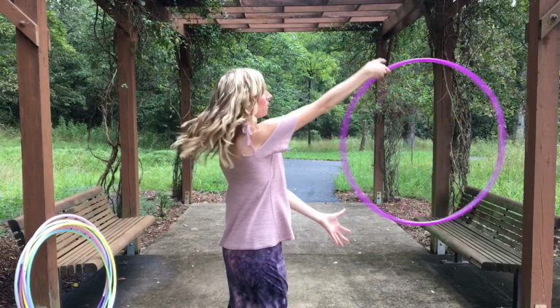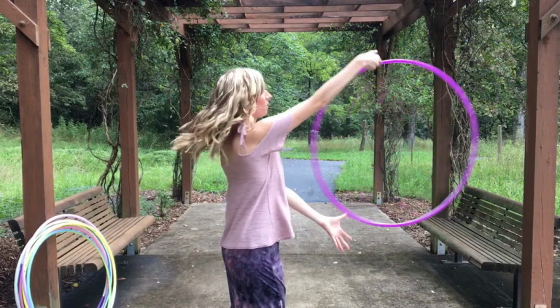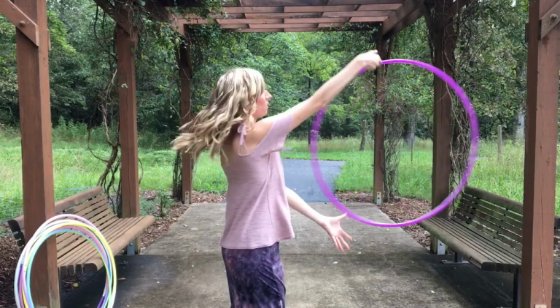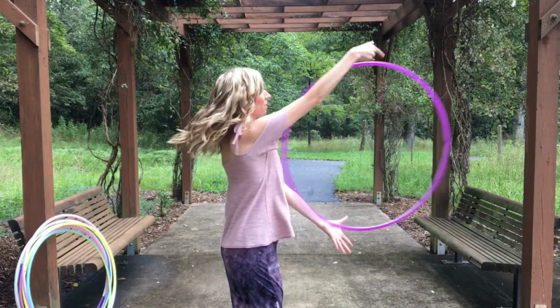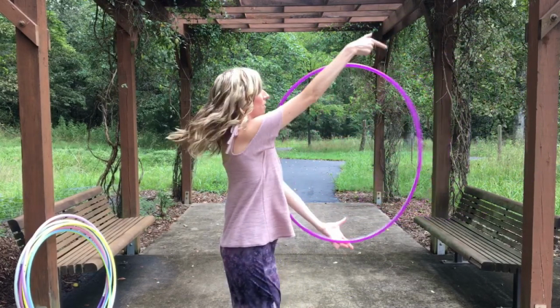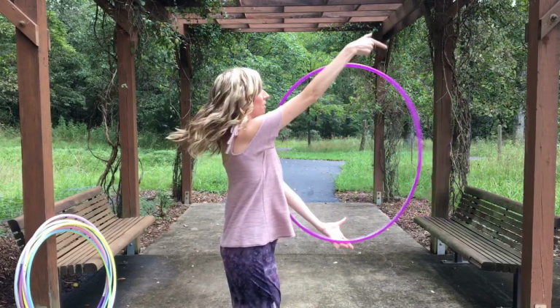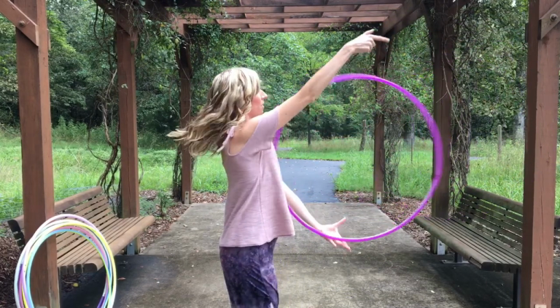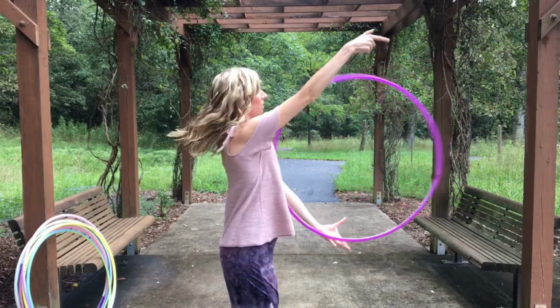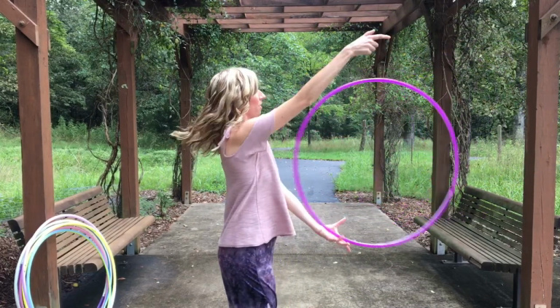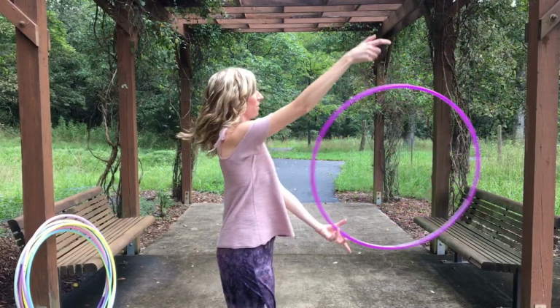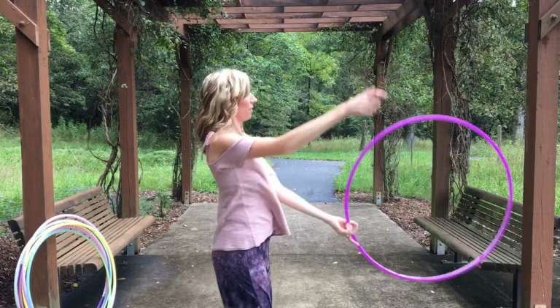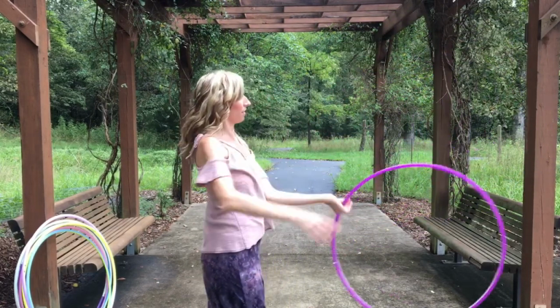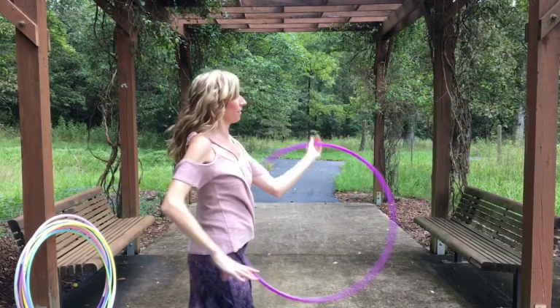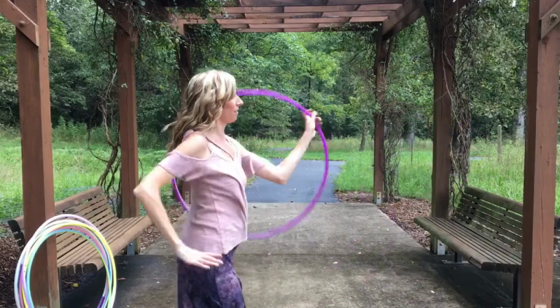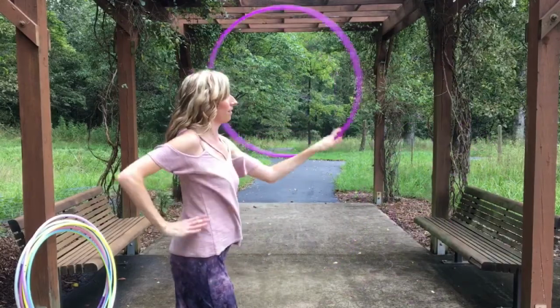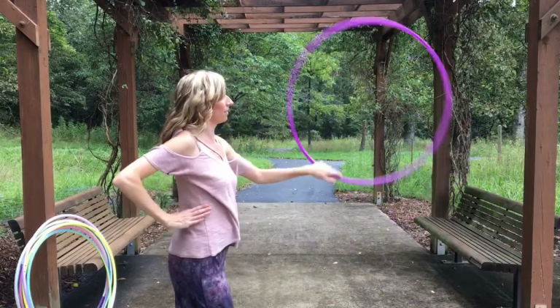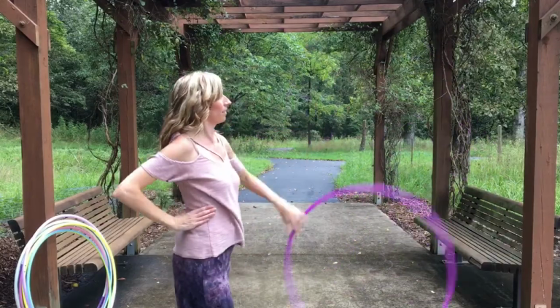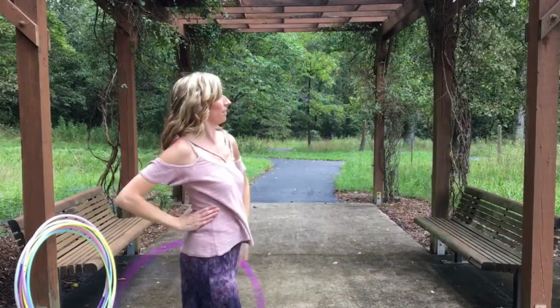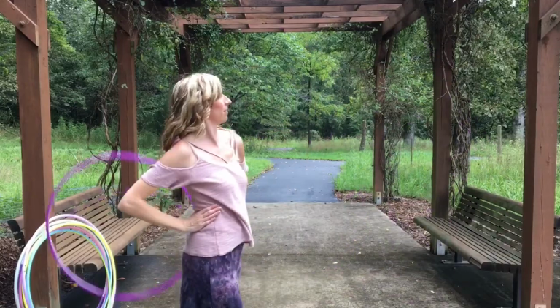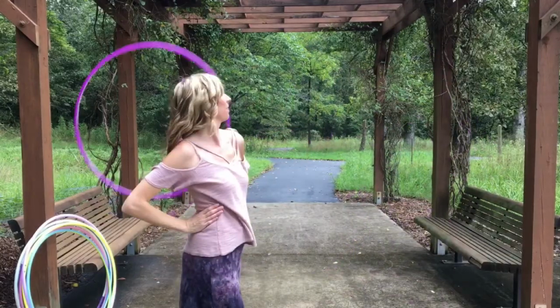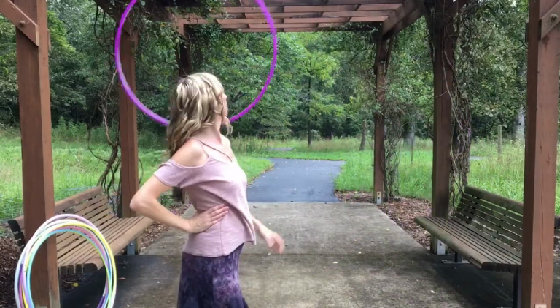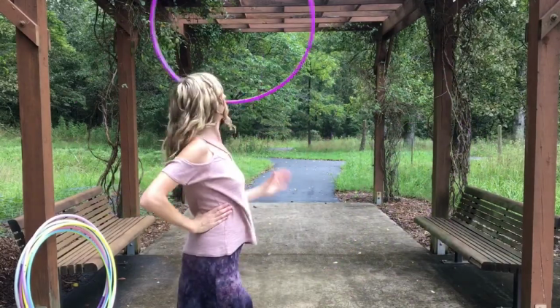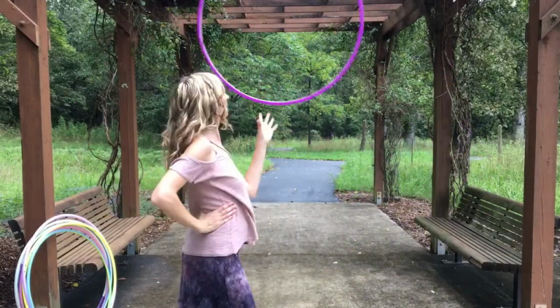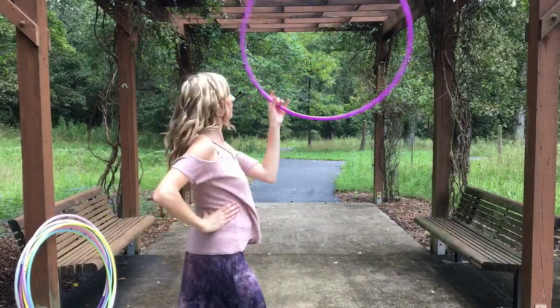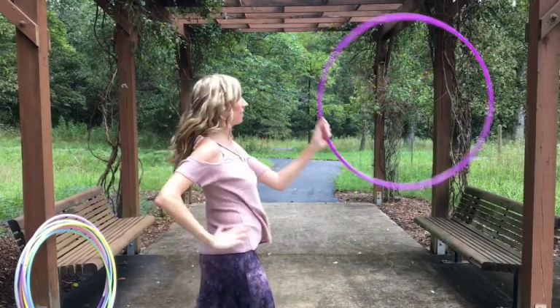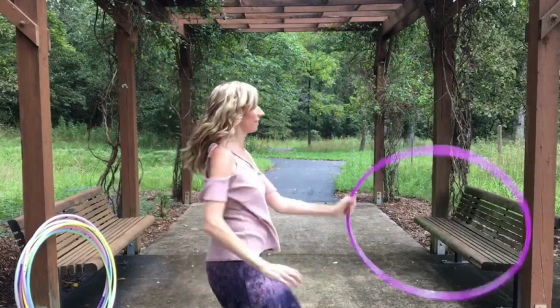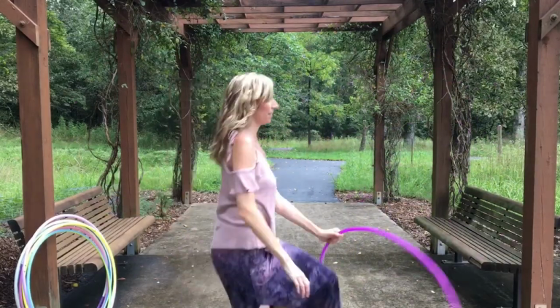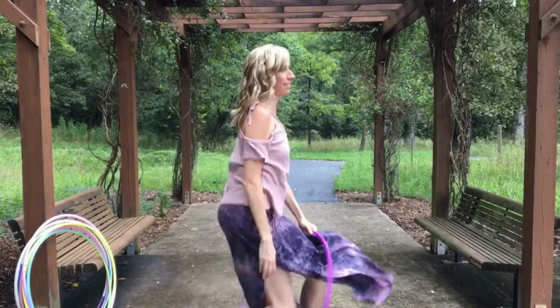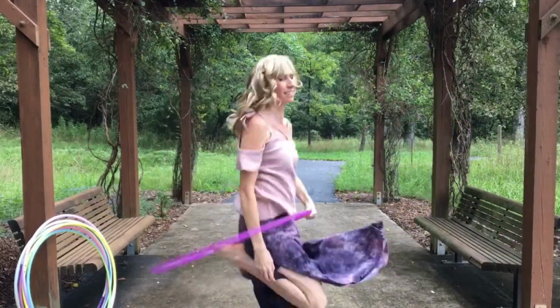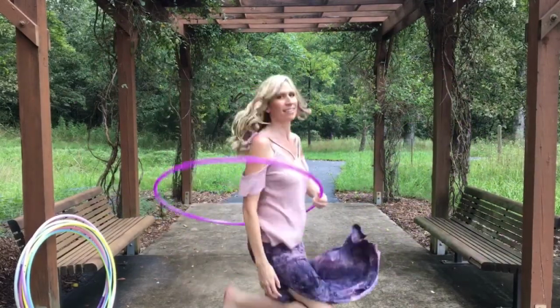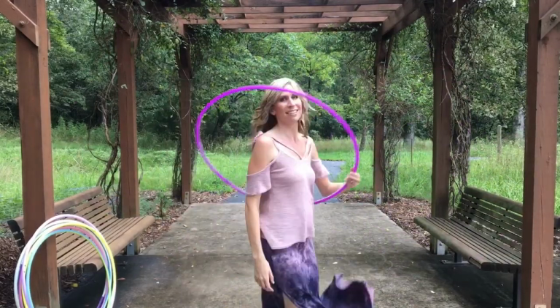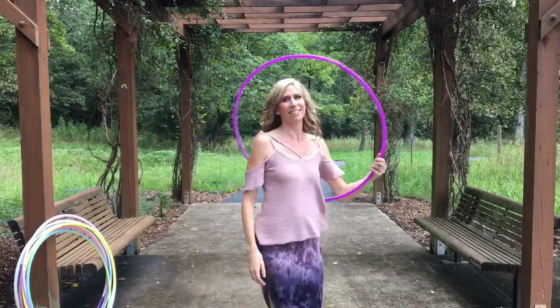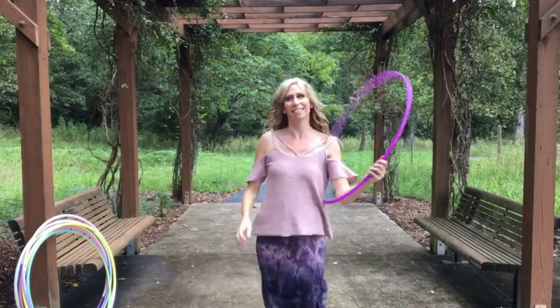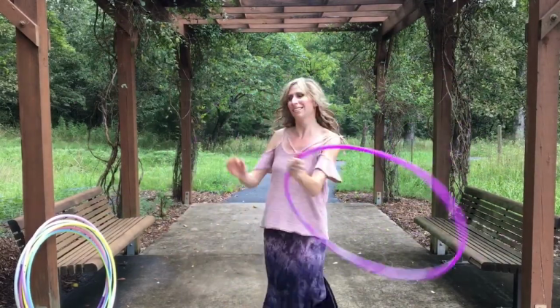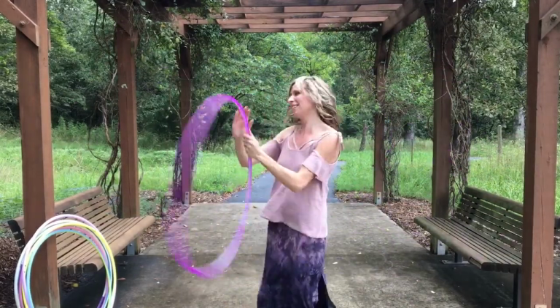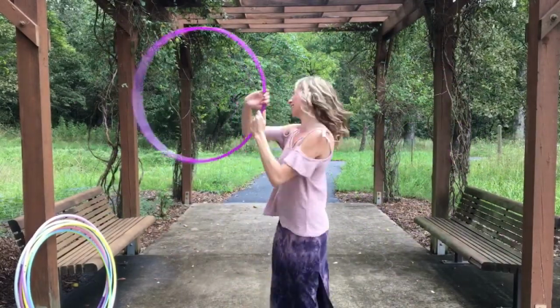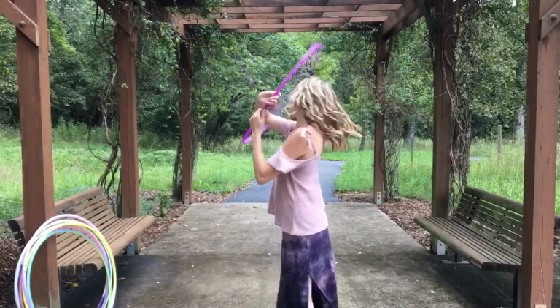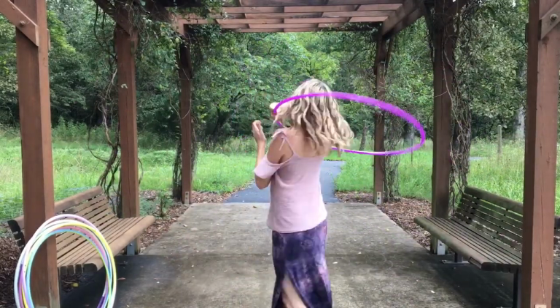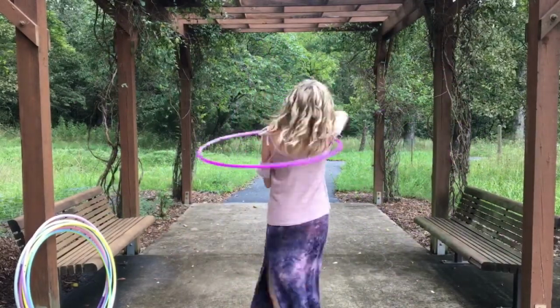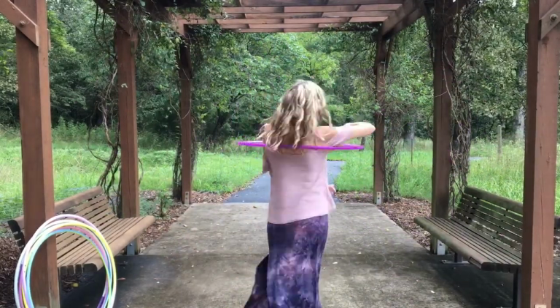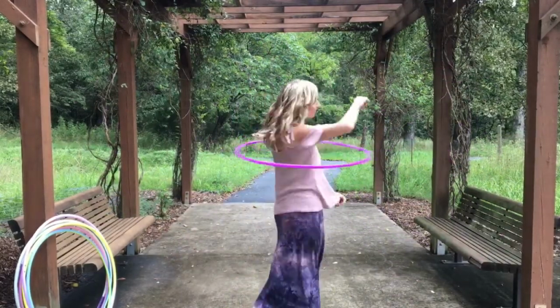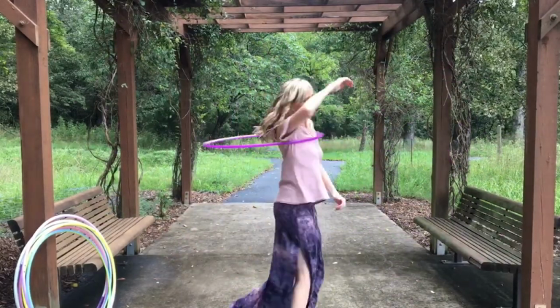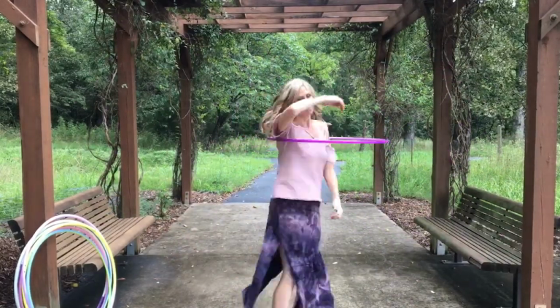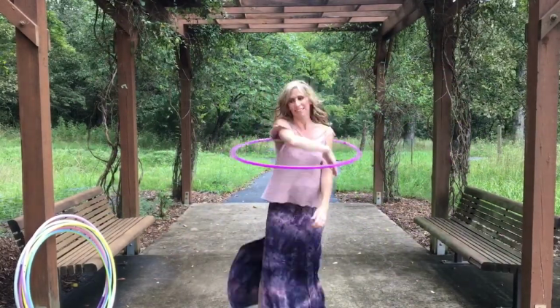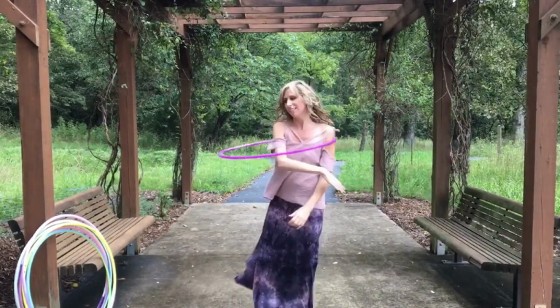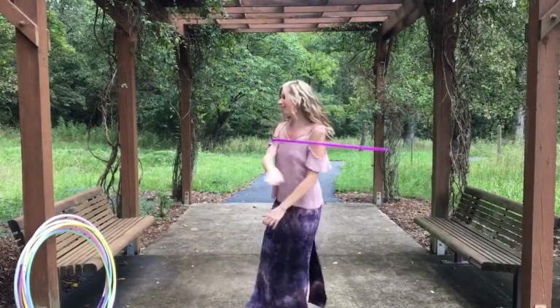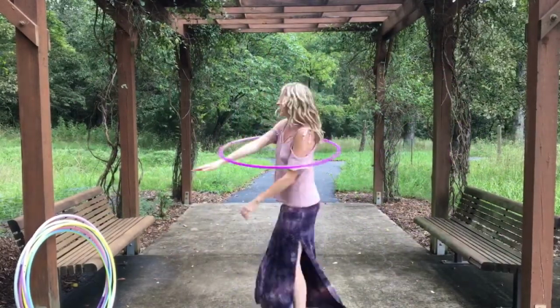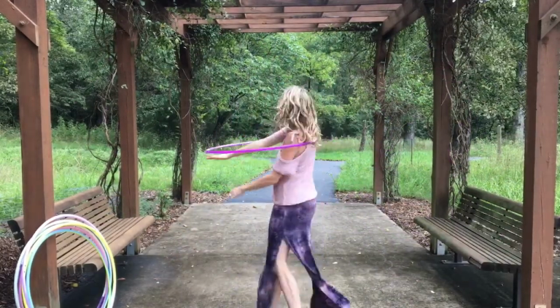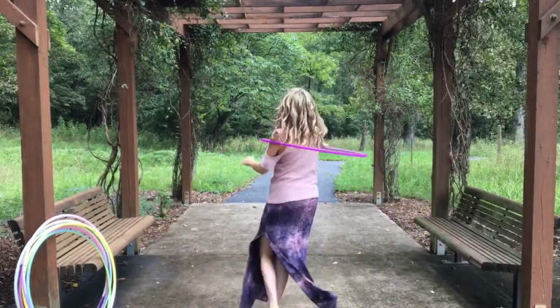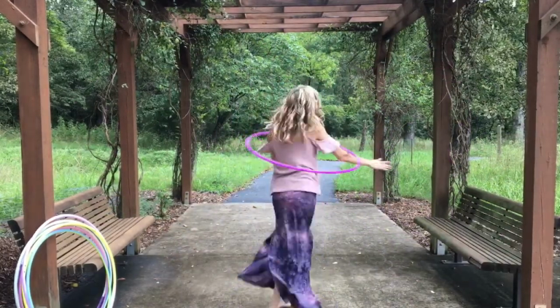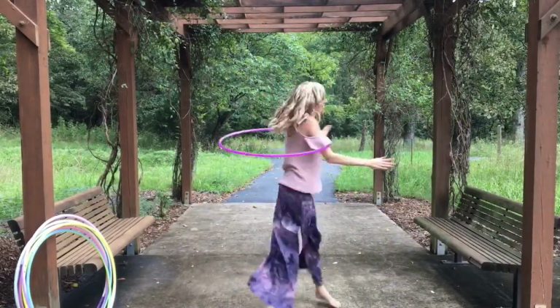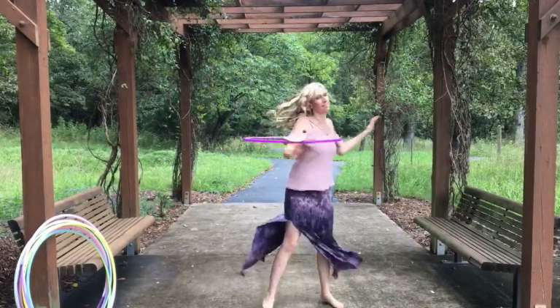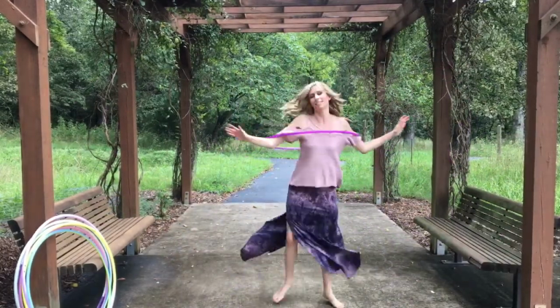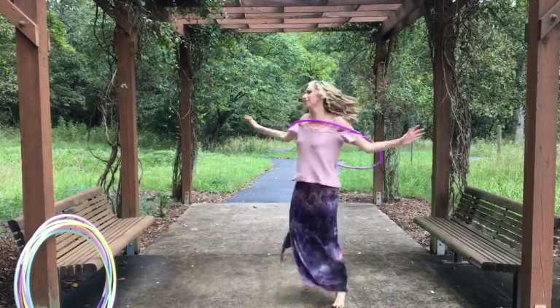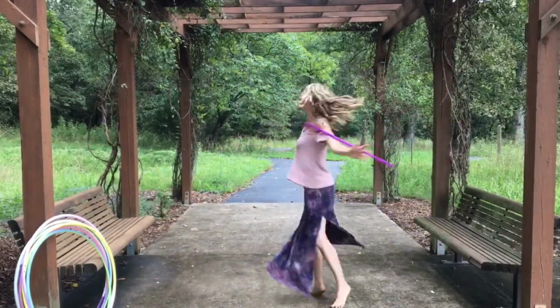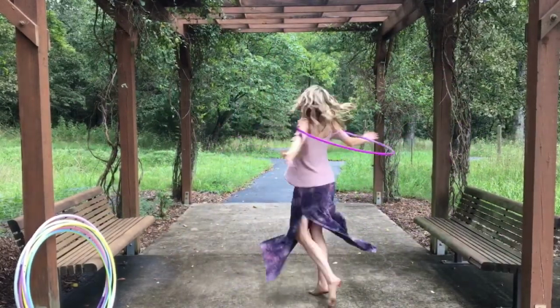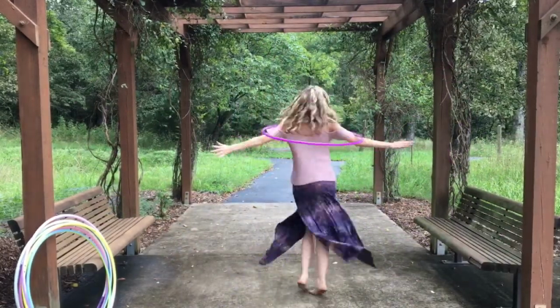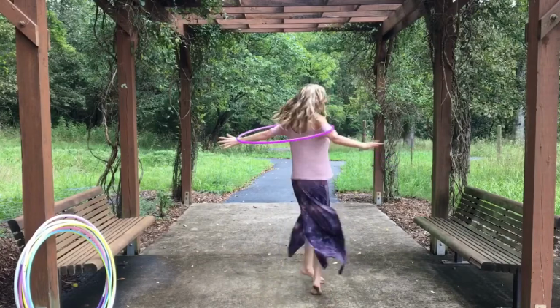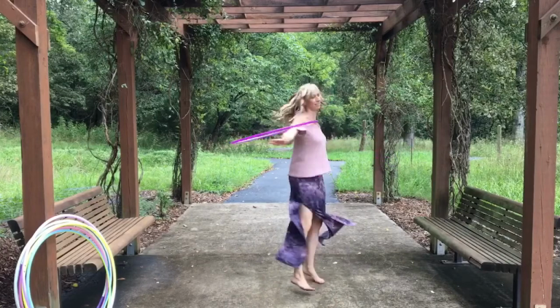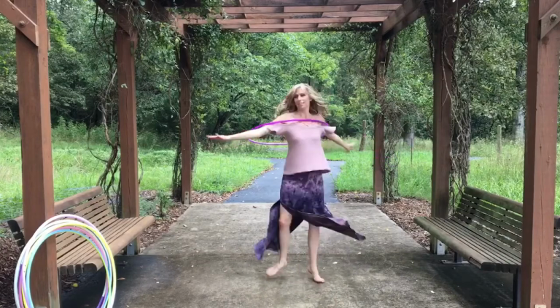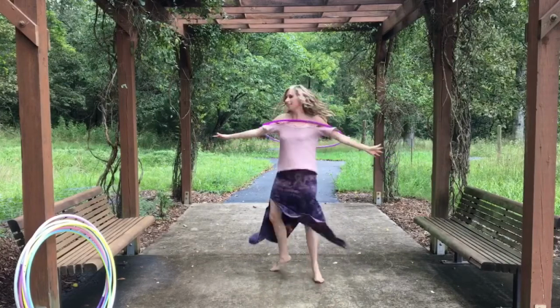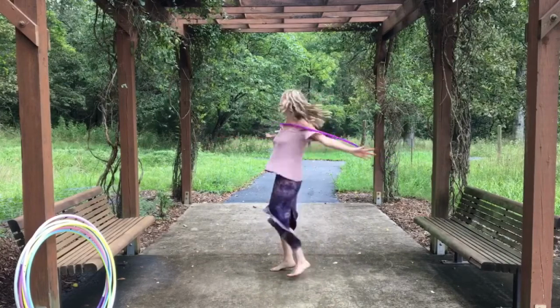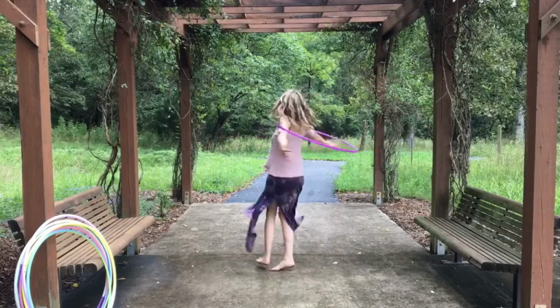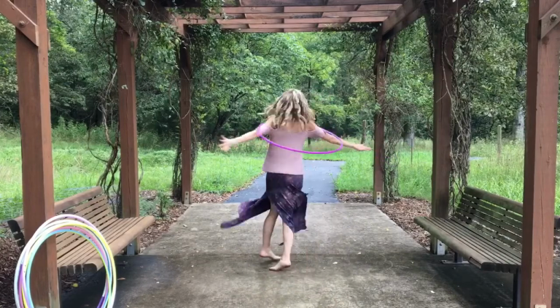Another fun thing to add at the end is to catch the hoop in between your index finger and your middle finger and go right into a K roll. I hope you guys love this move and happy hooping!